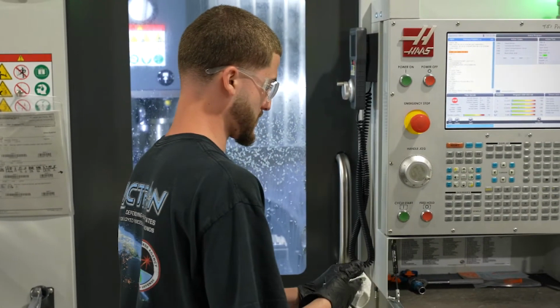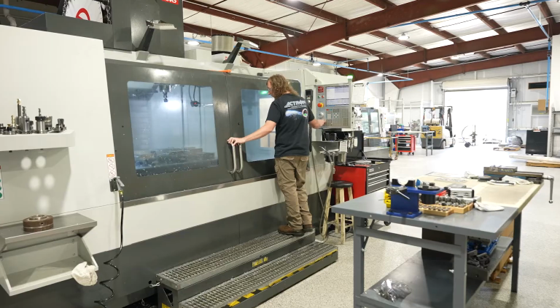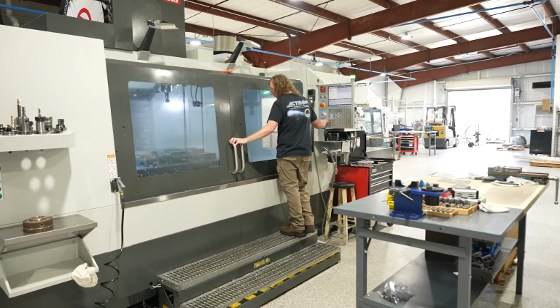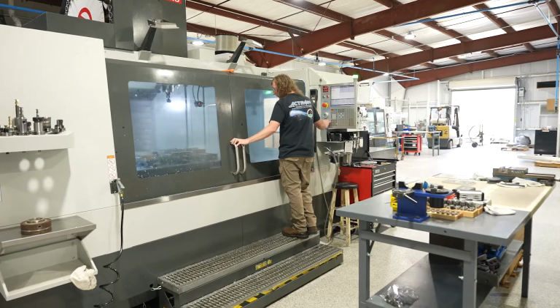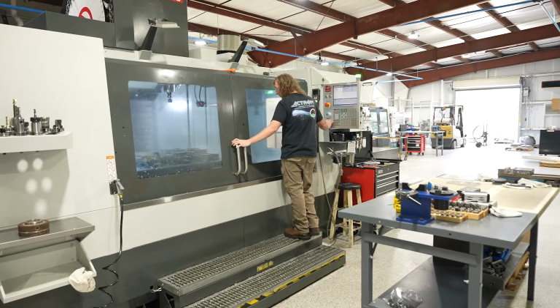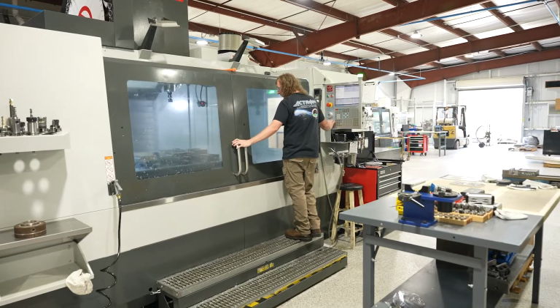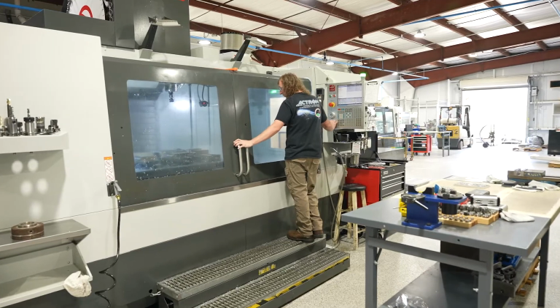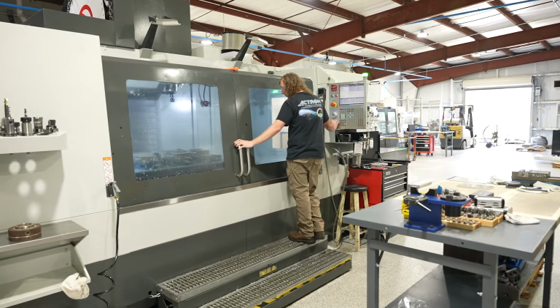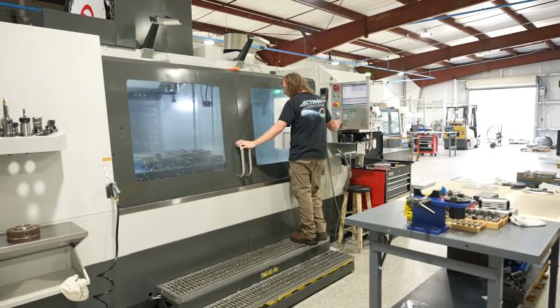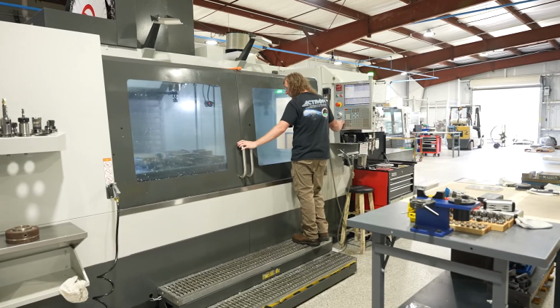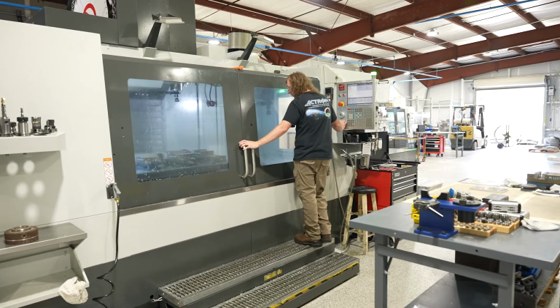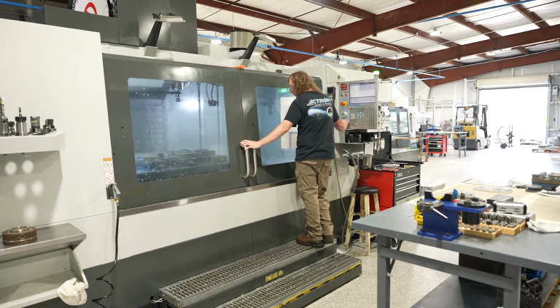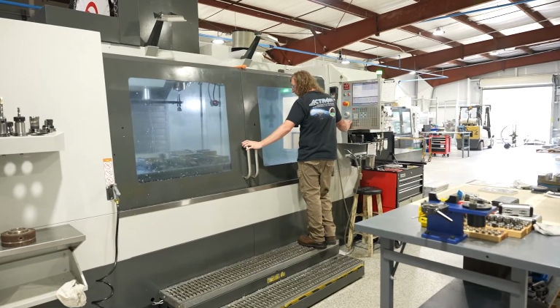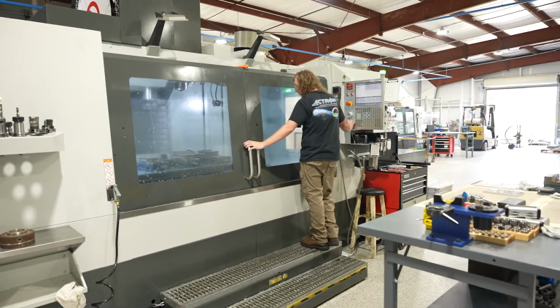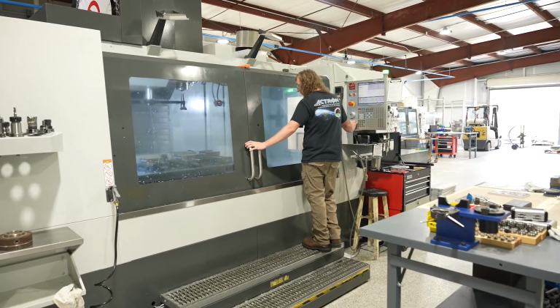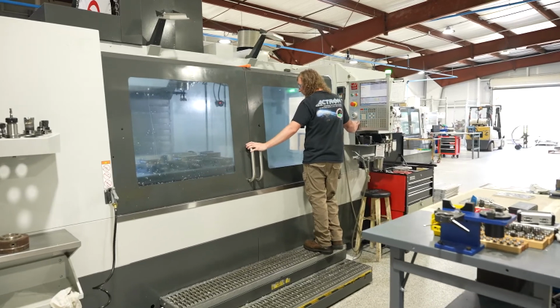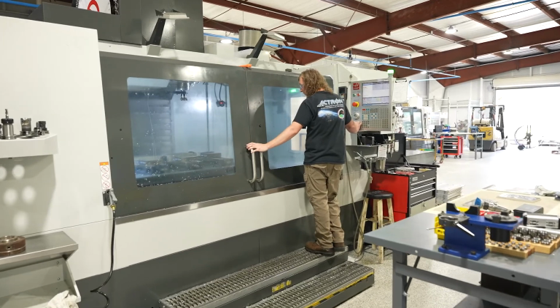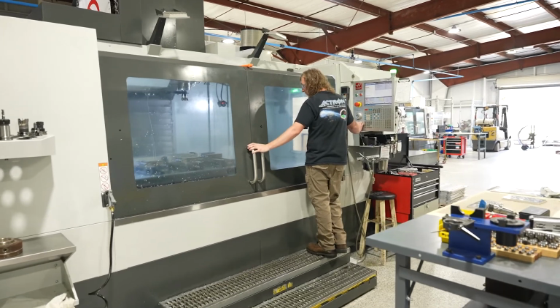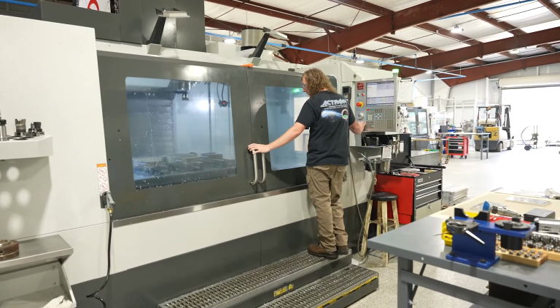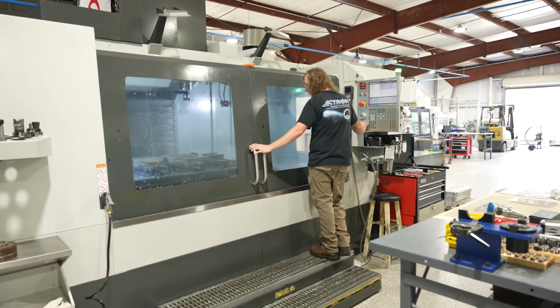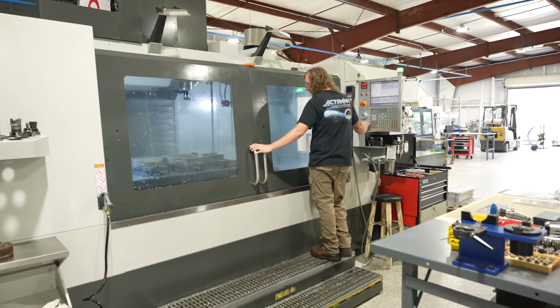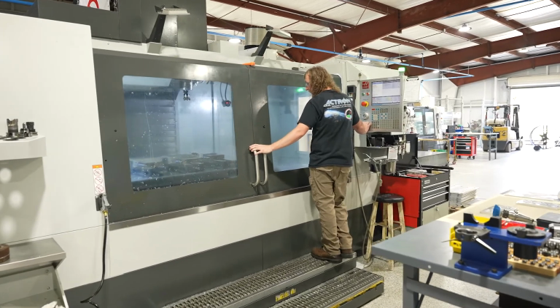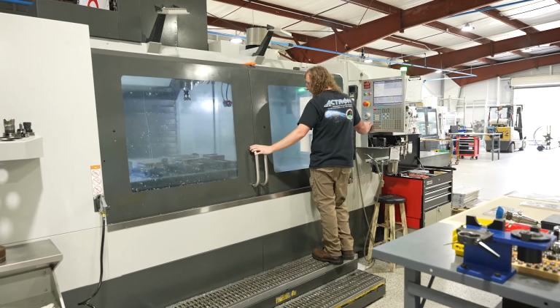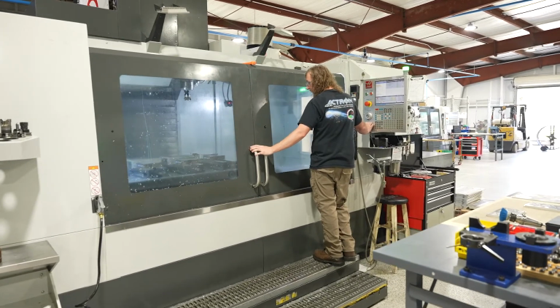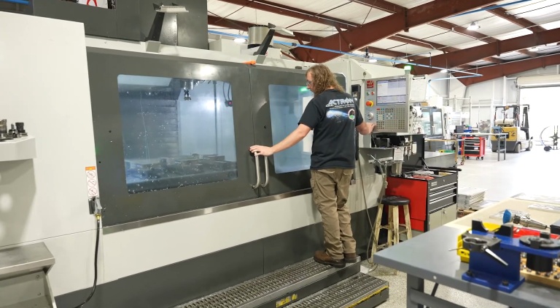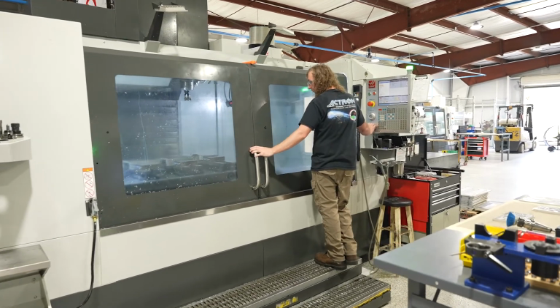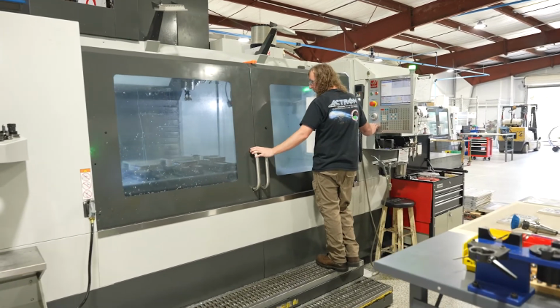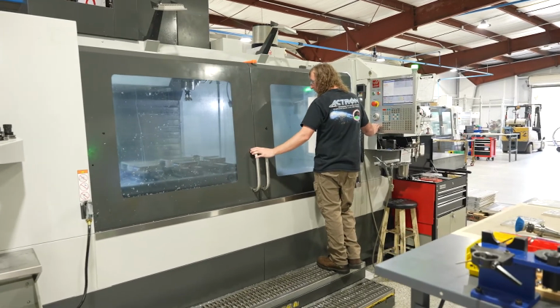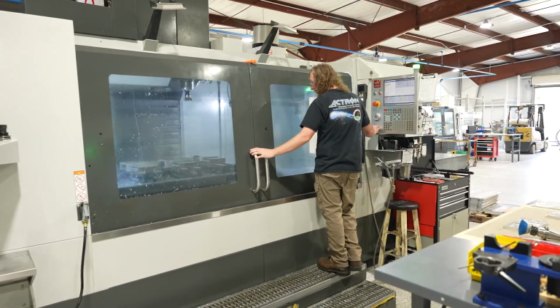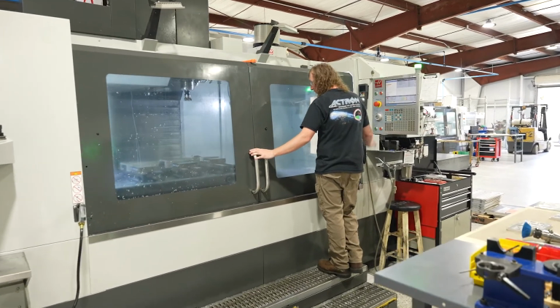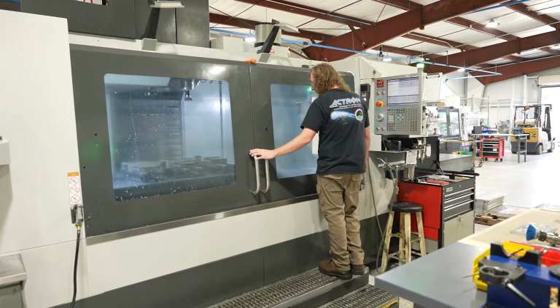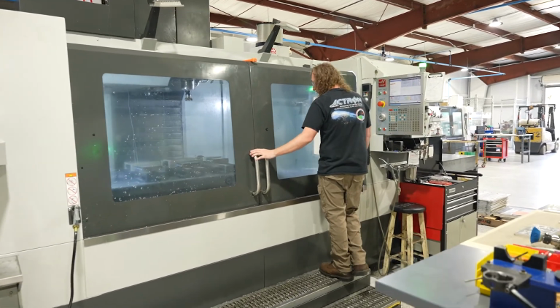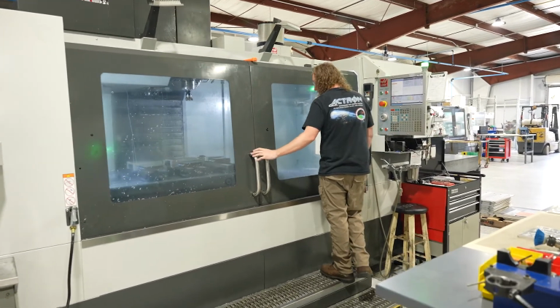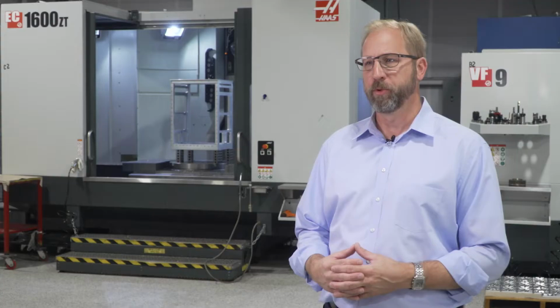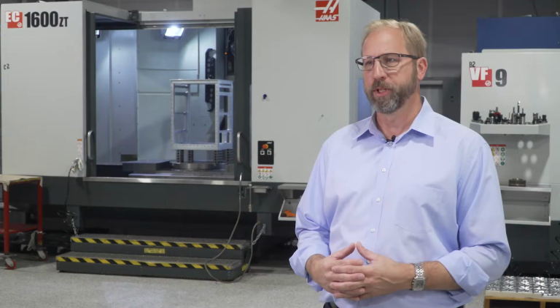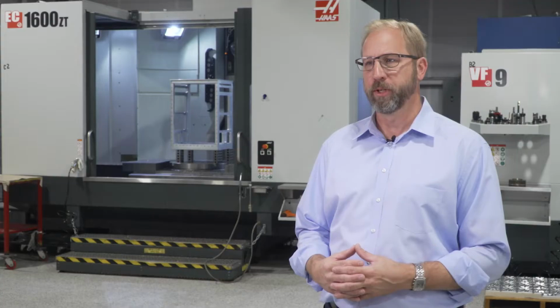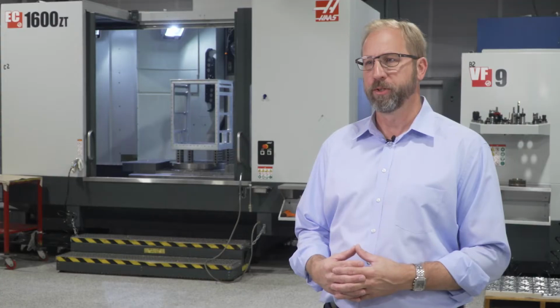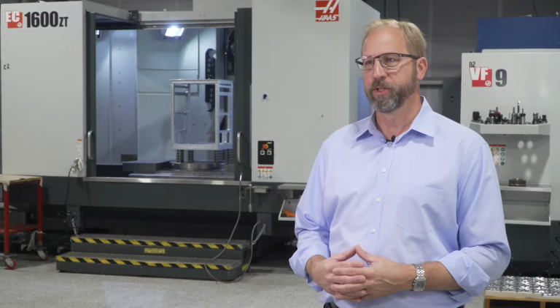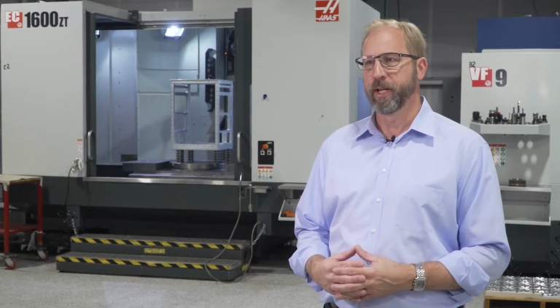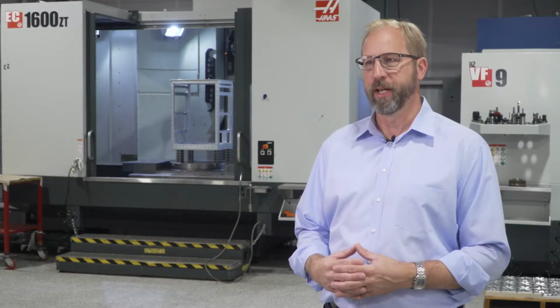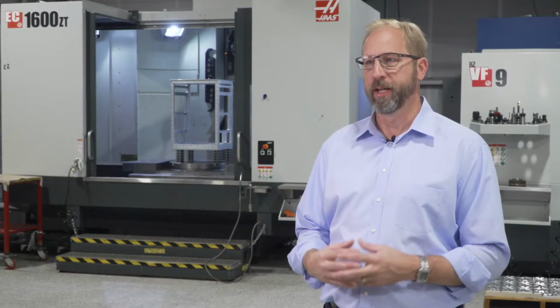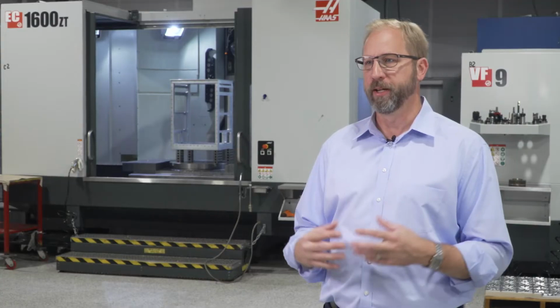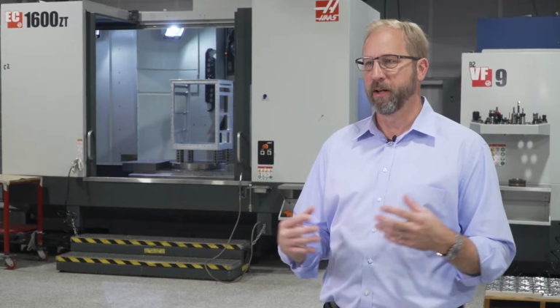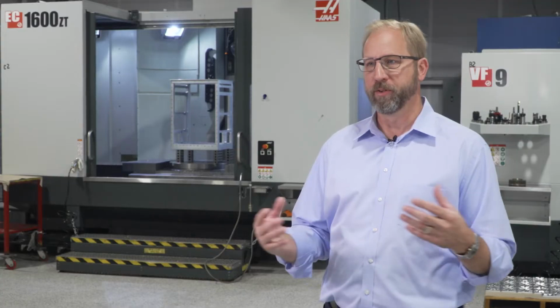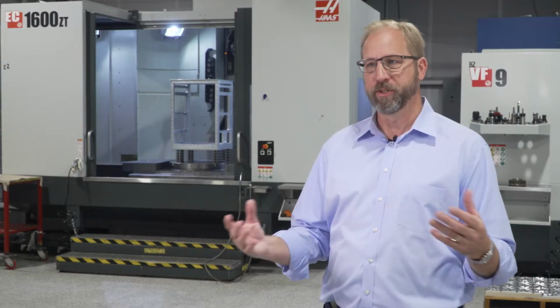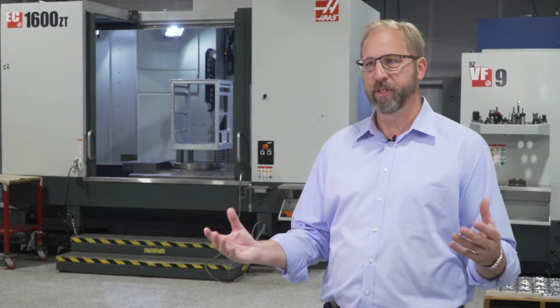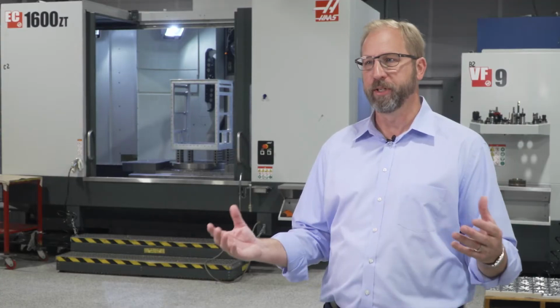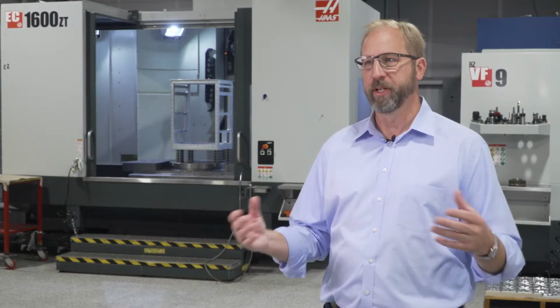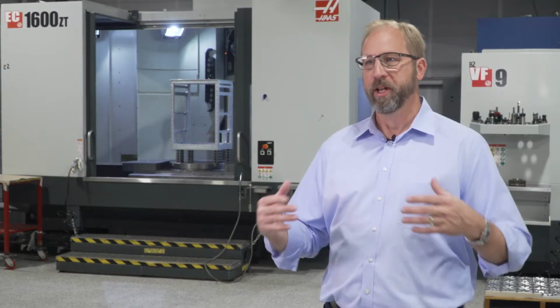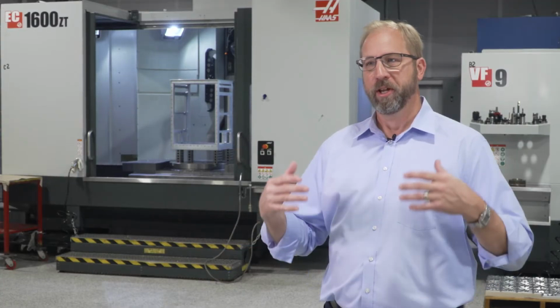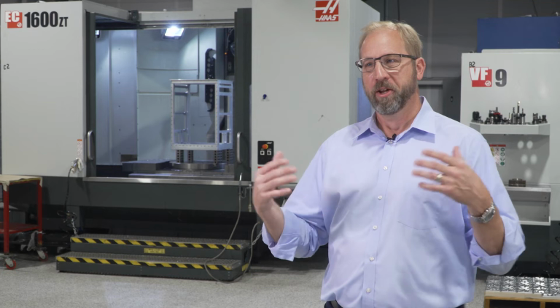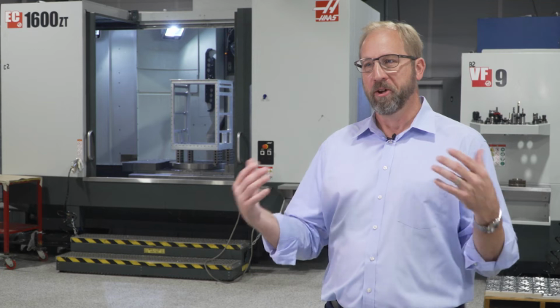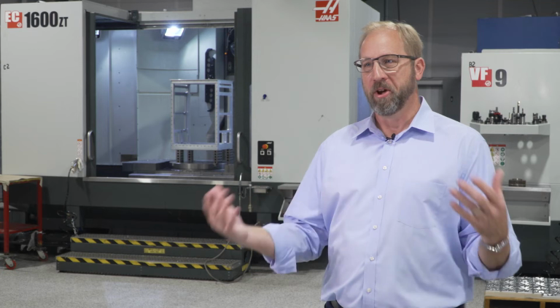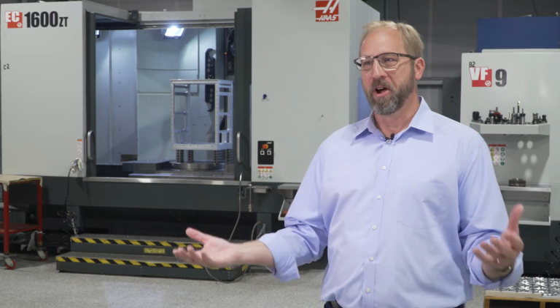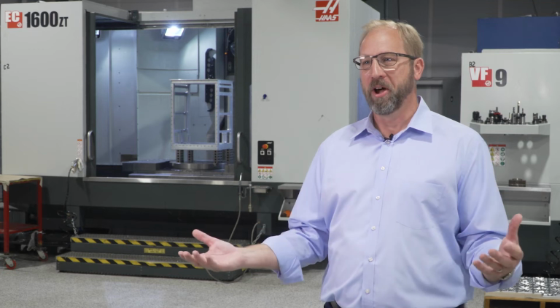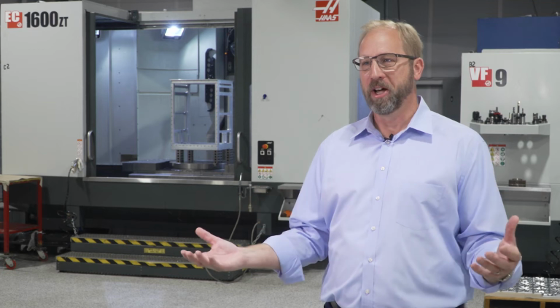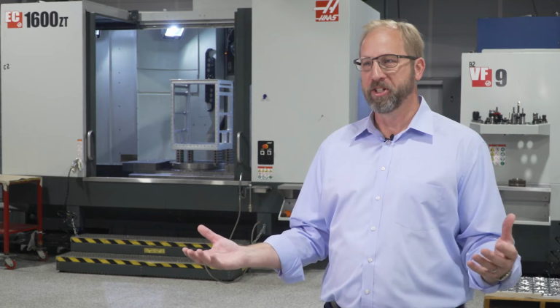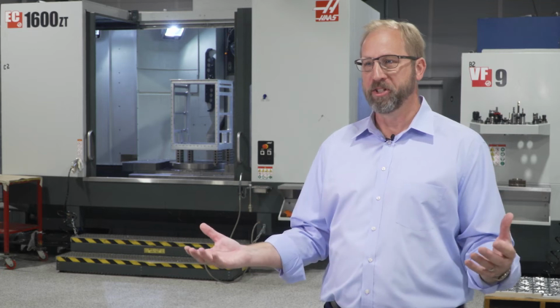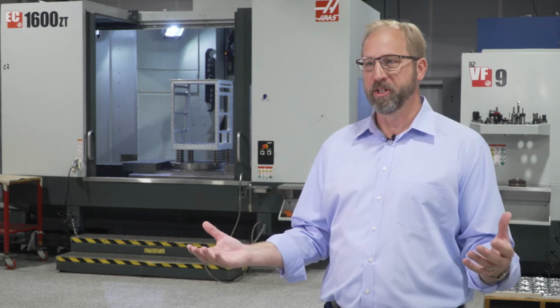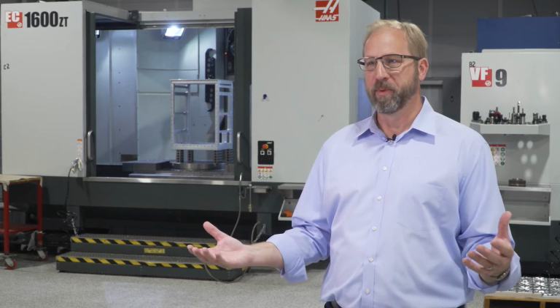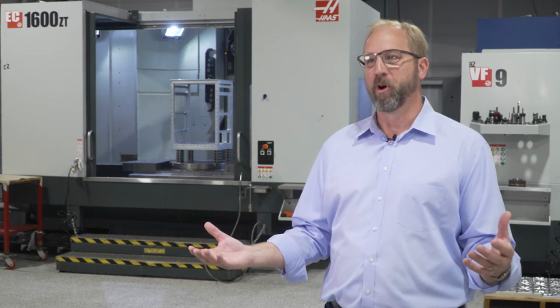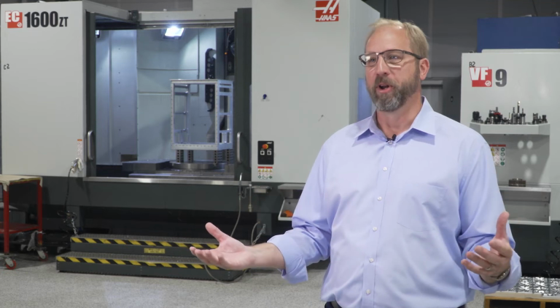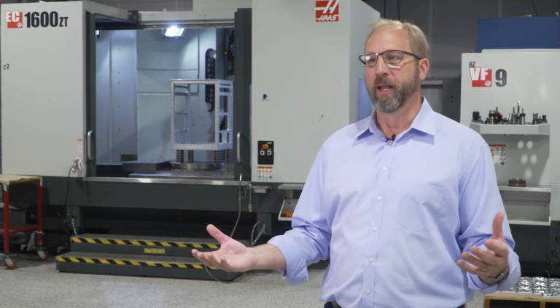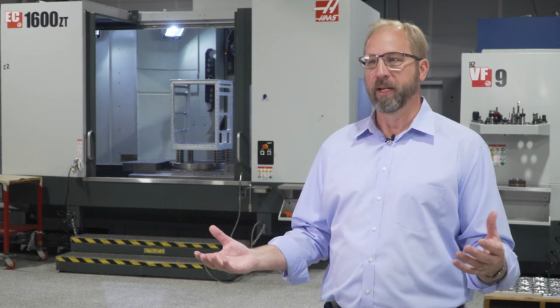I see Actron Engineering growing extensively over the next couple of years, and obviously Haas is going to be part of that.